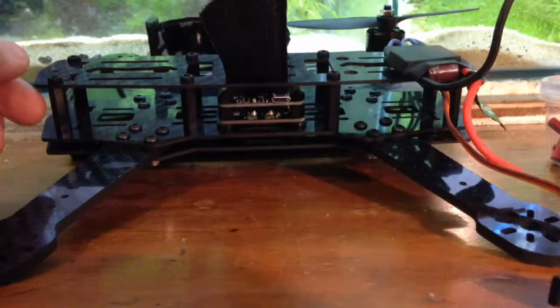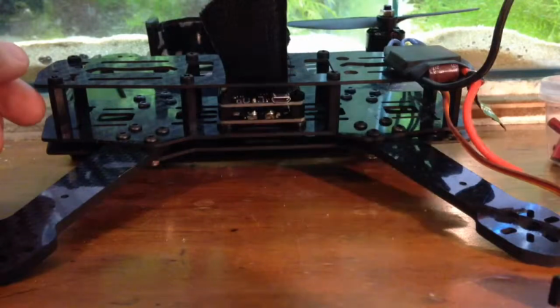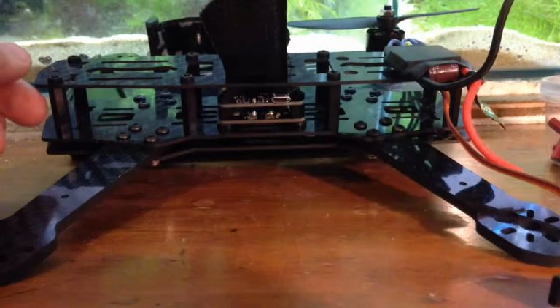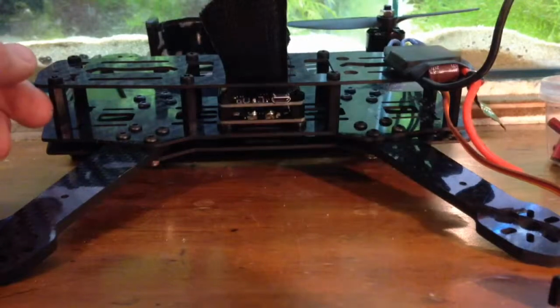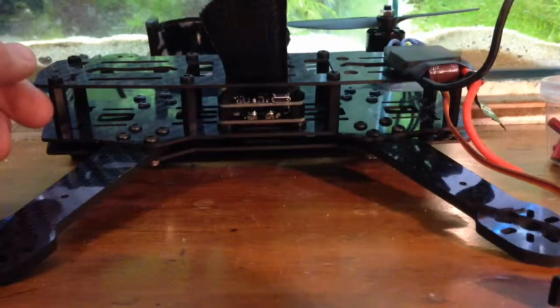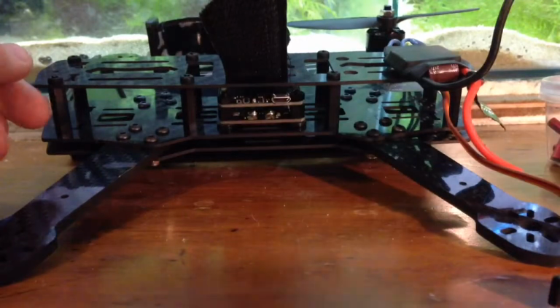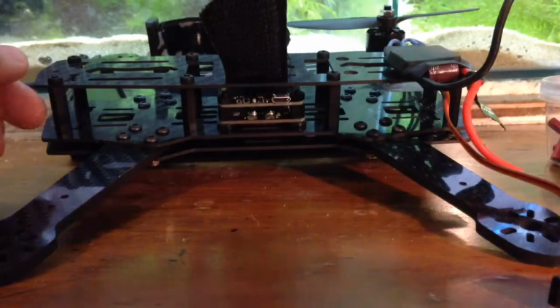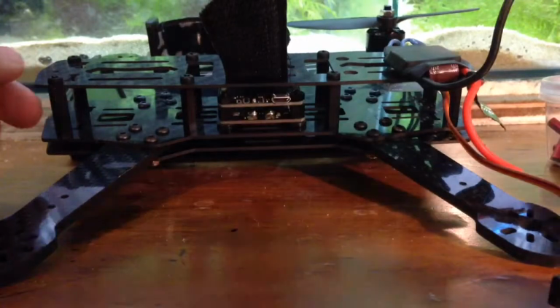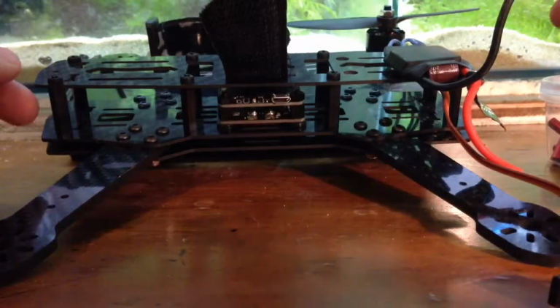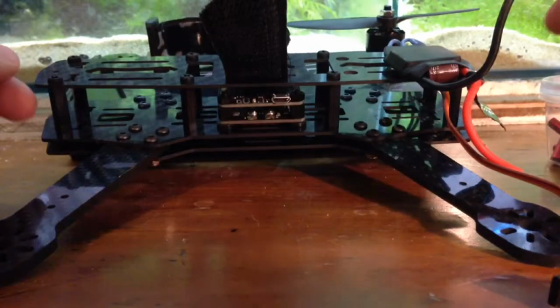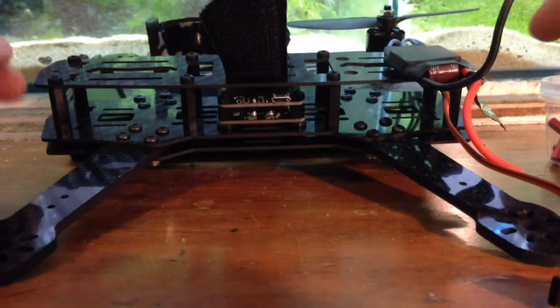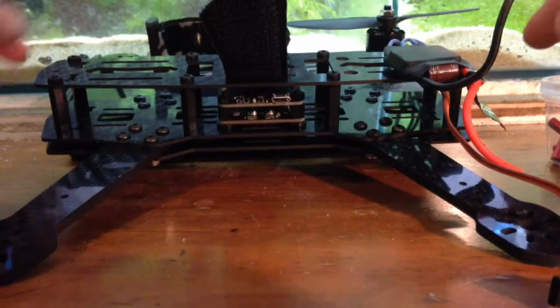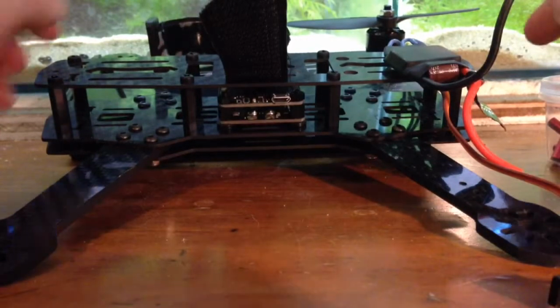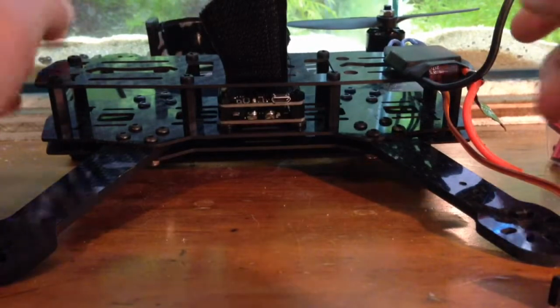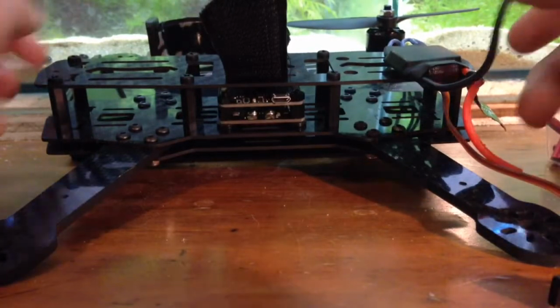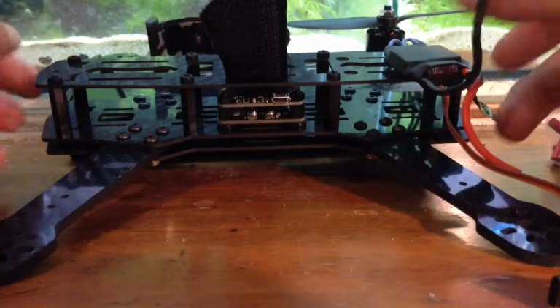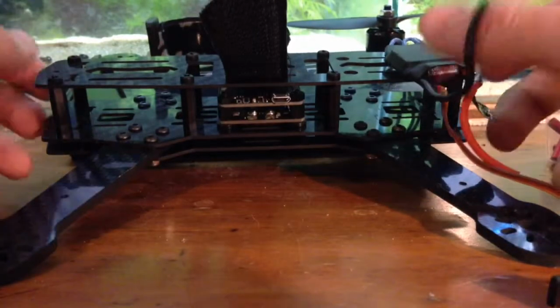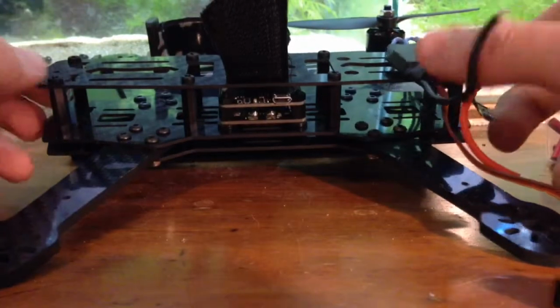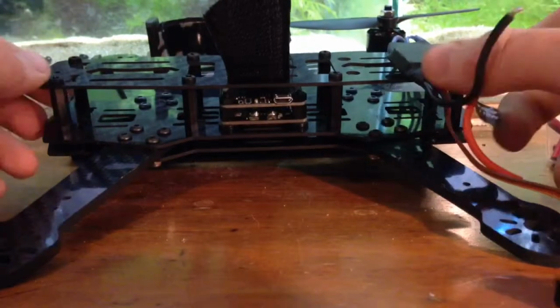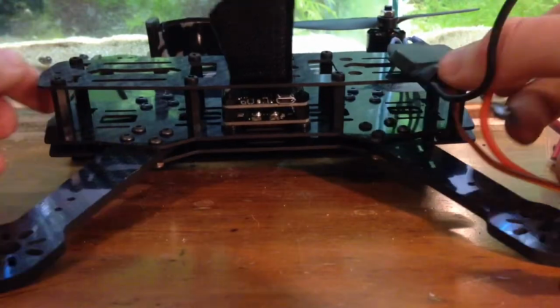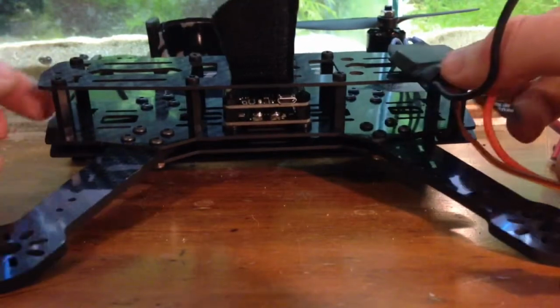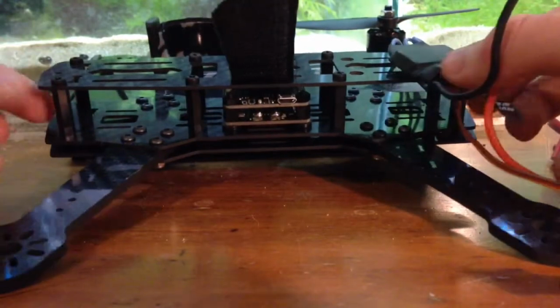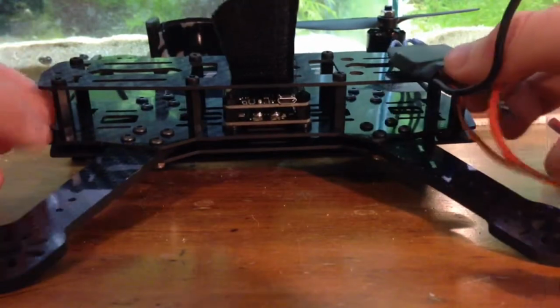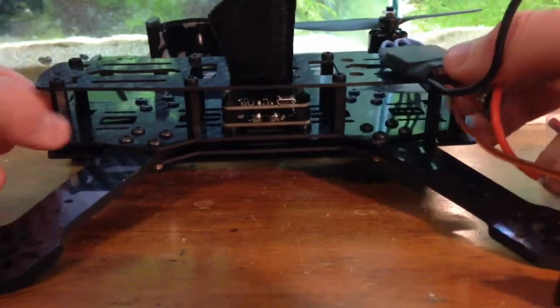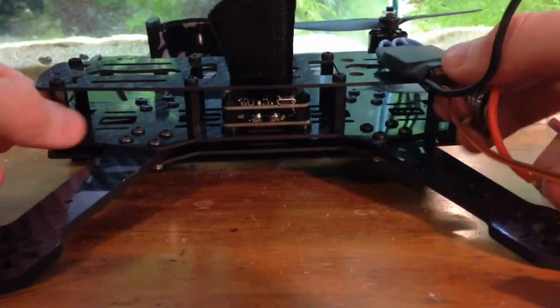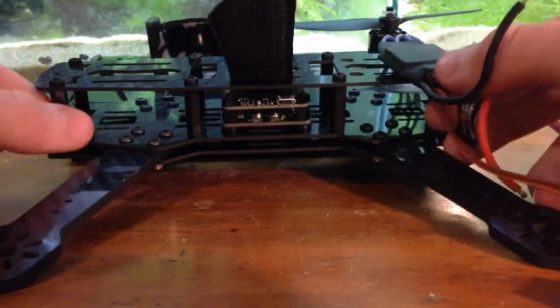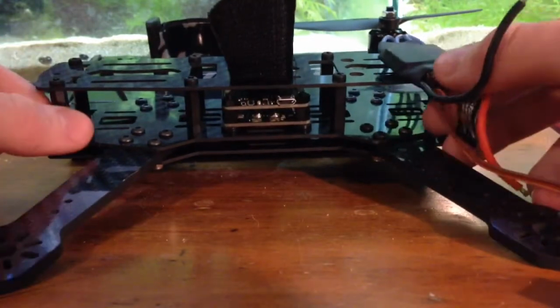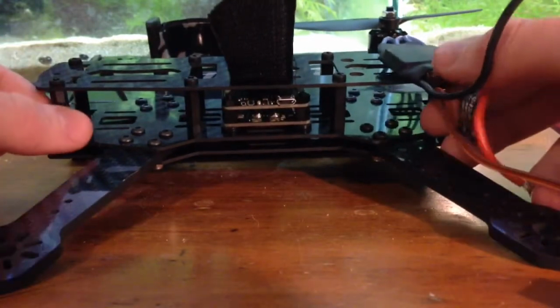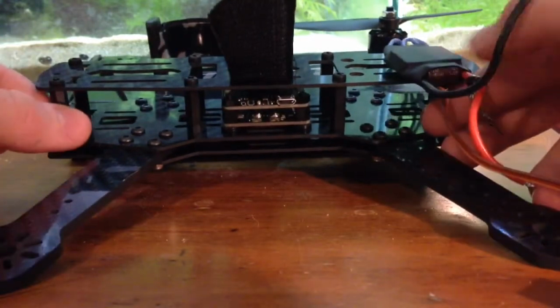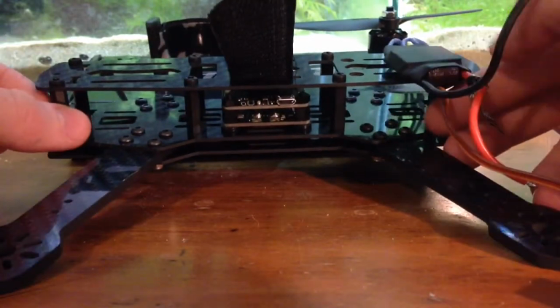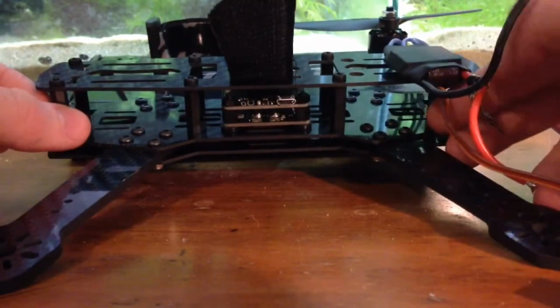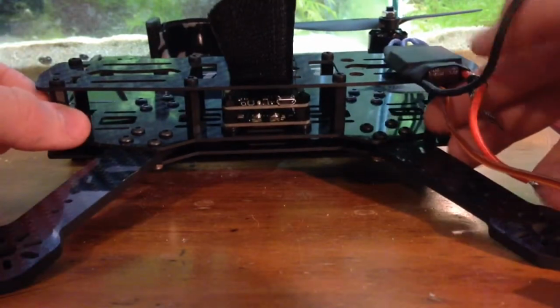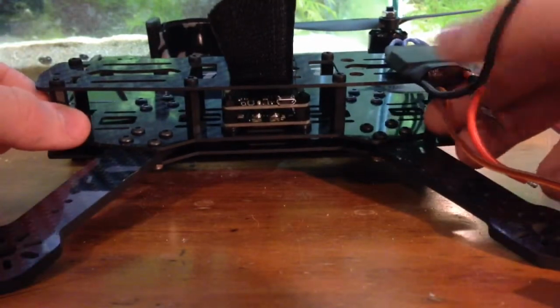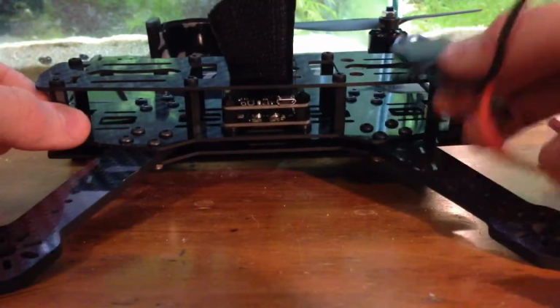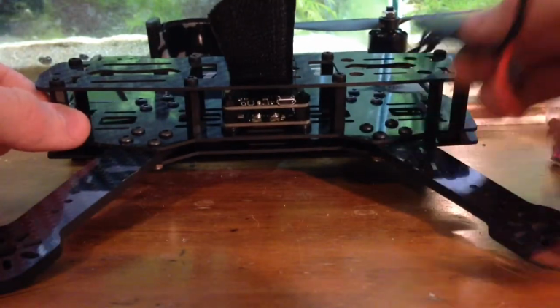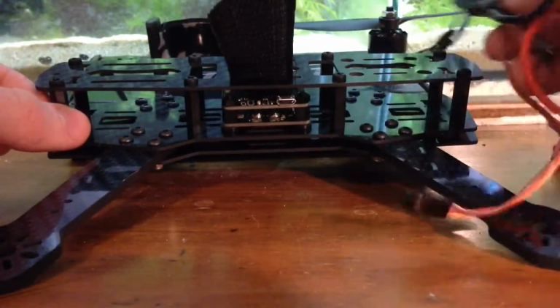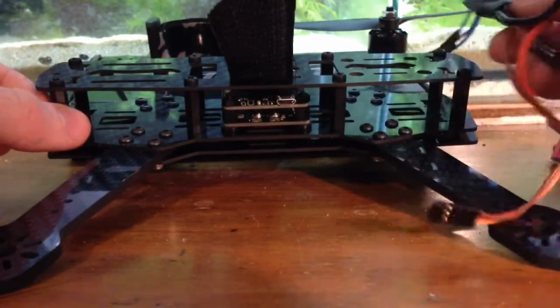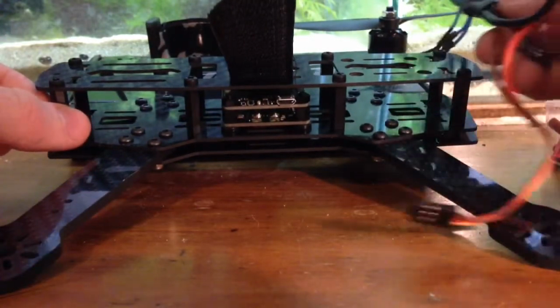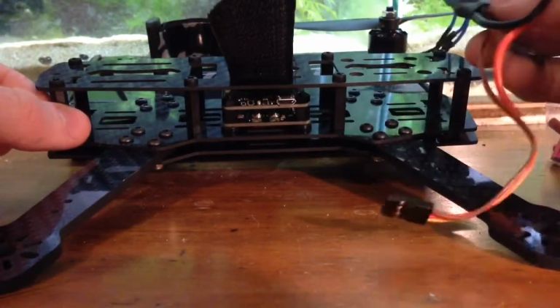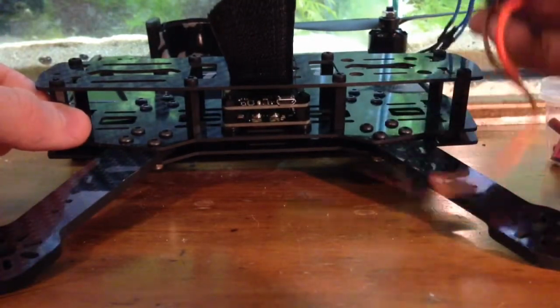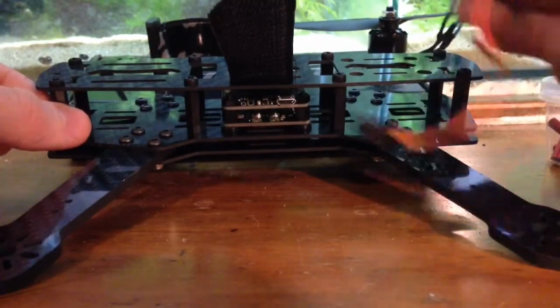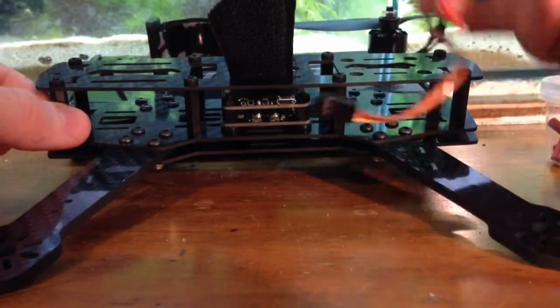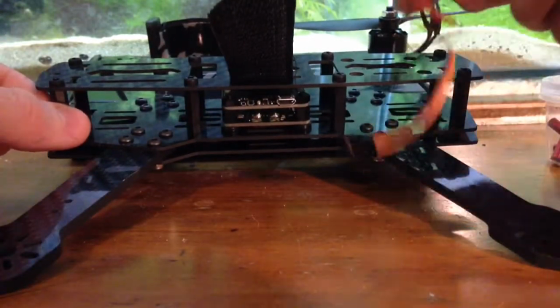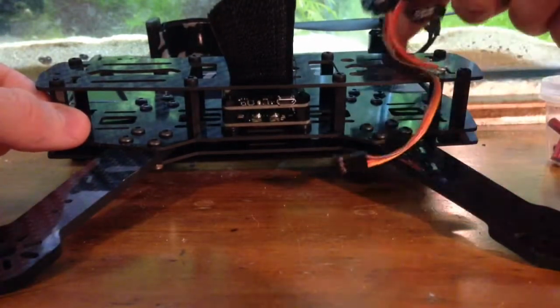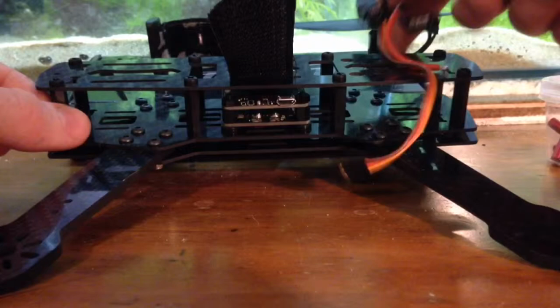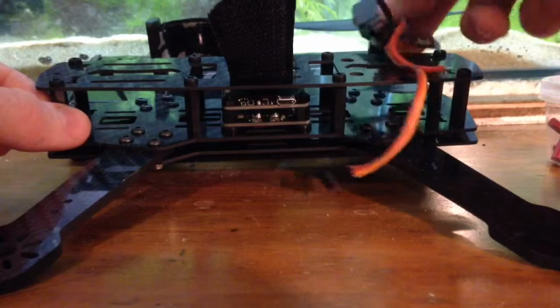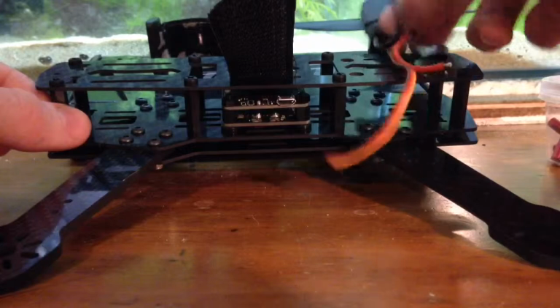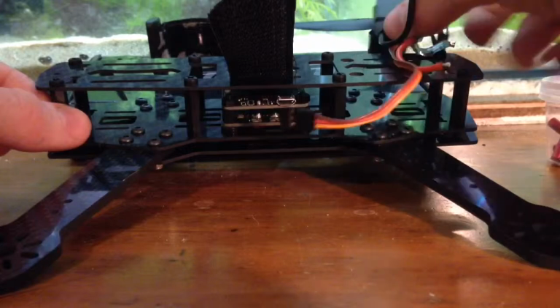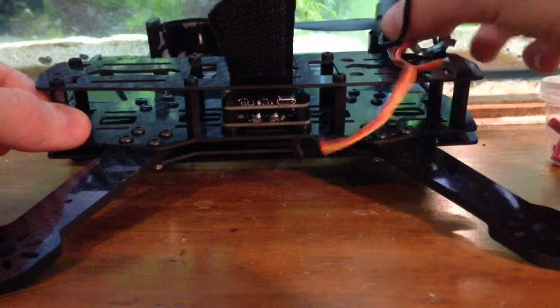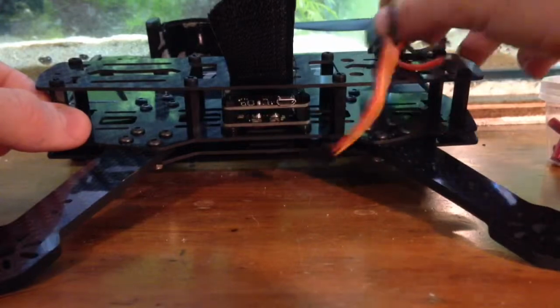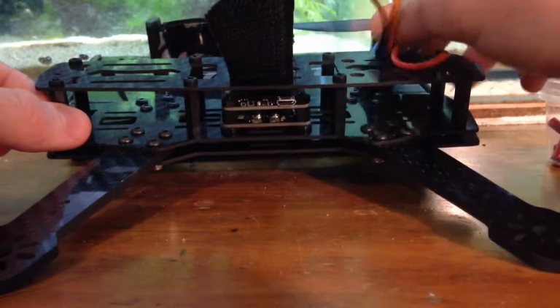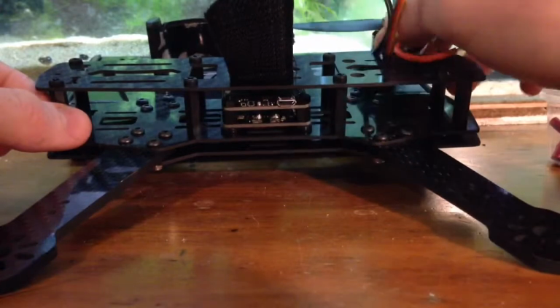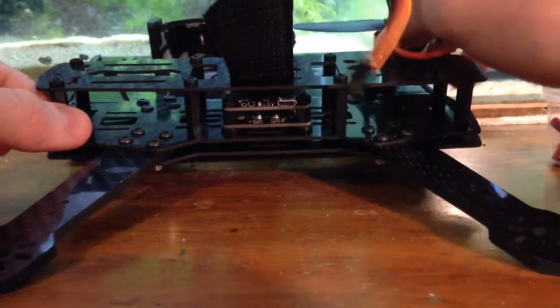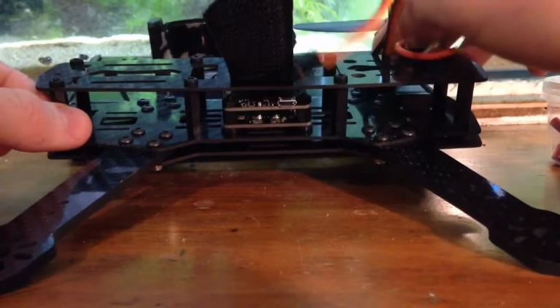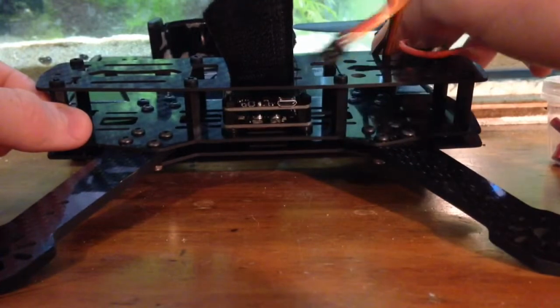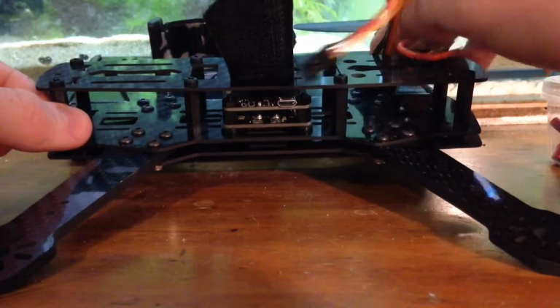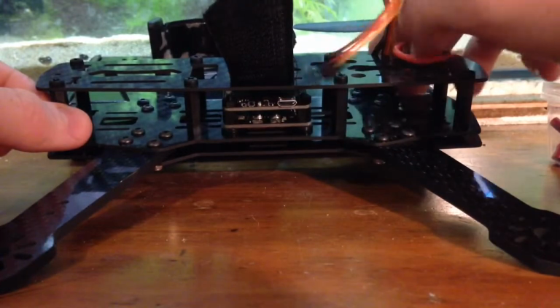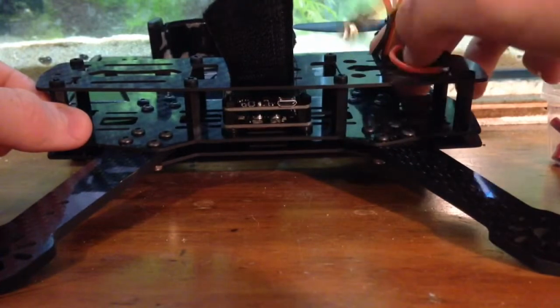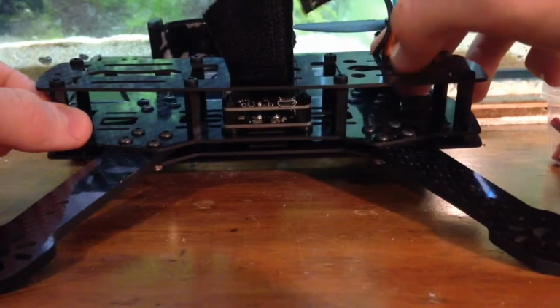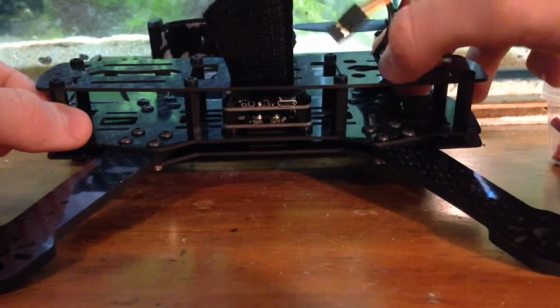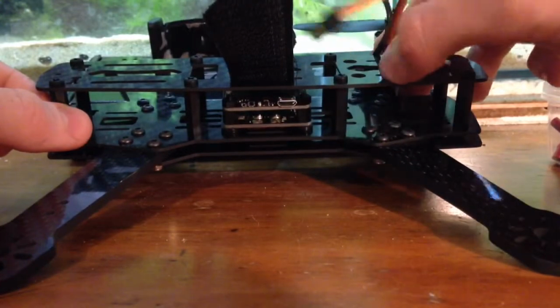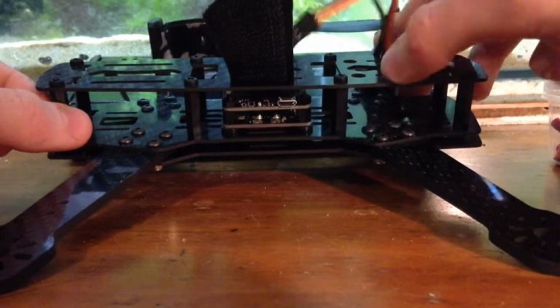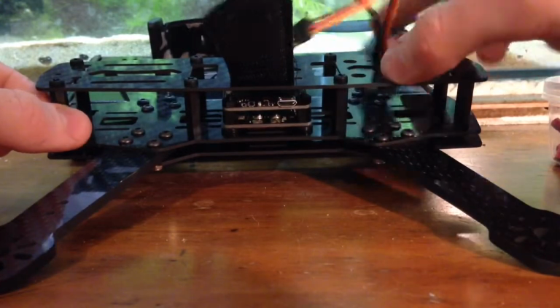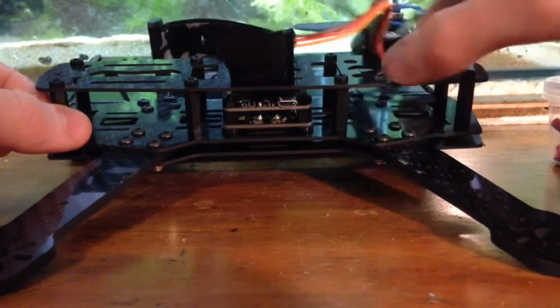Hi, welcome to the first video in a little mini-series I'm making where I document my ZMR-250 V2 build.